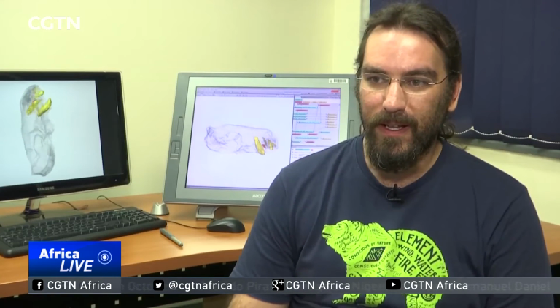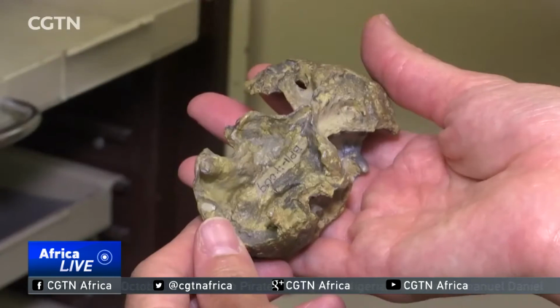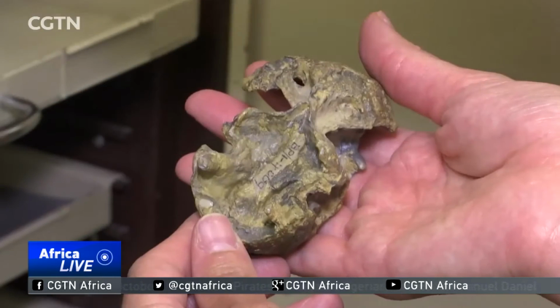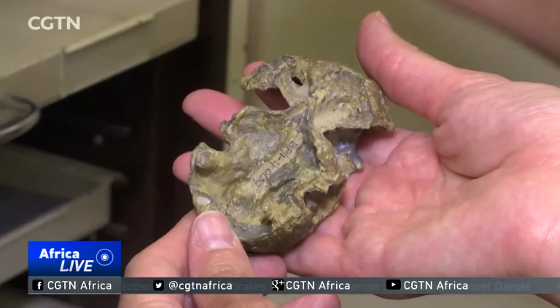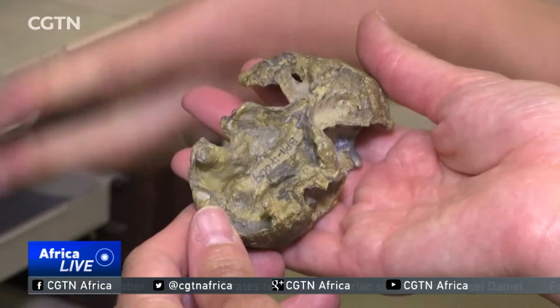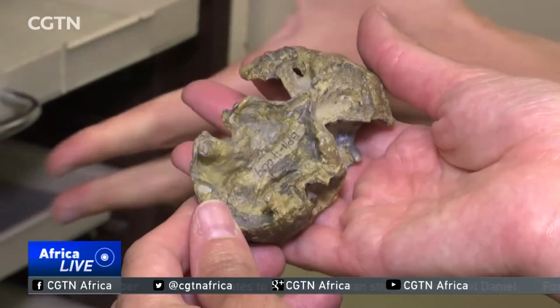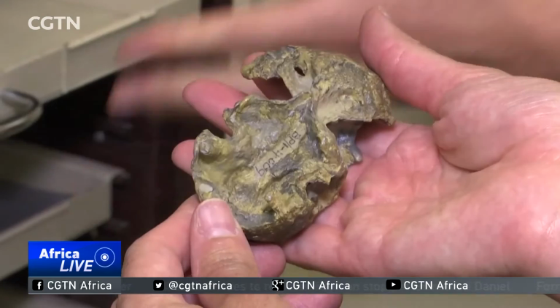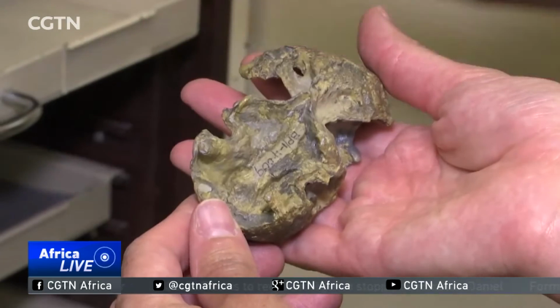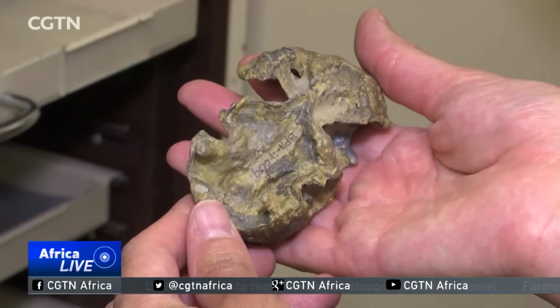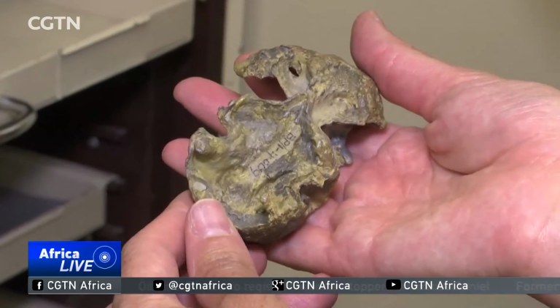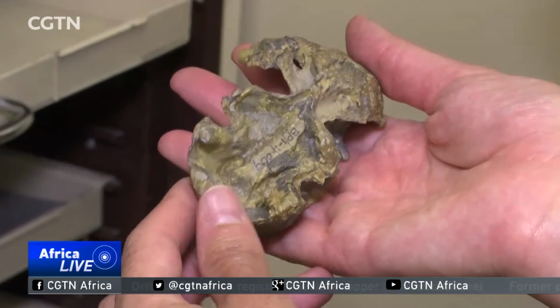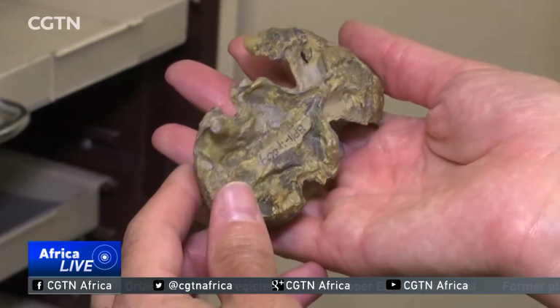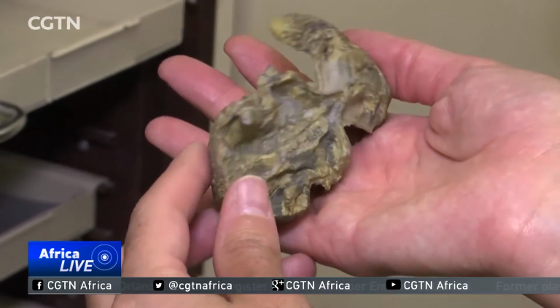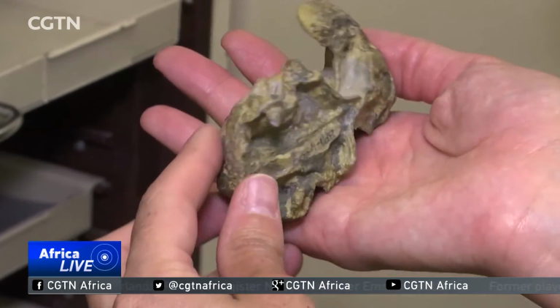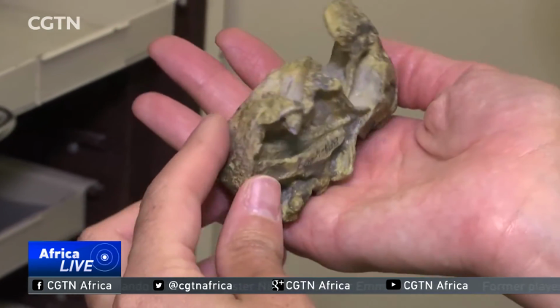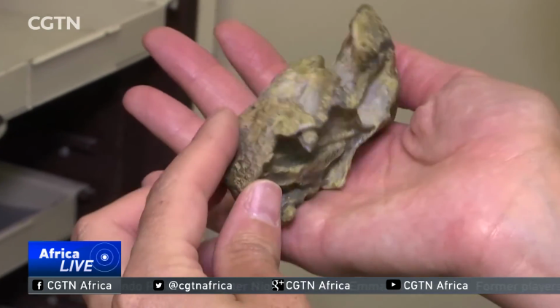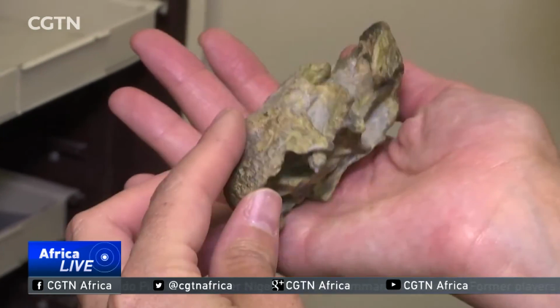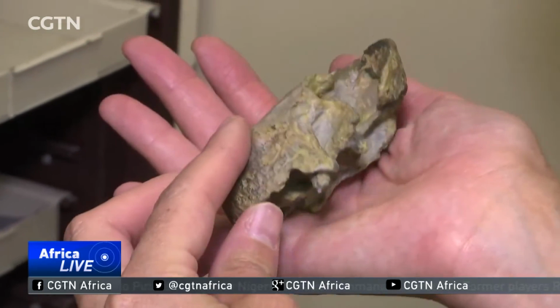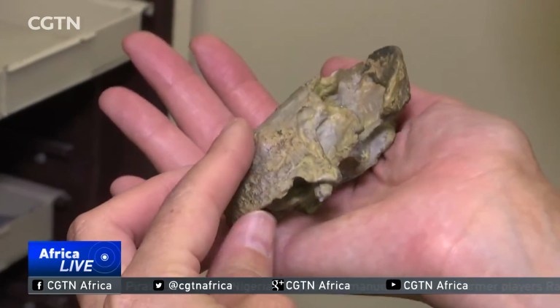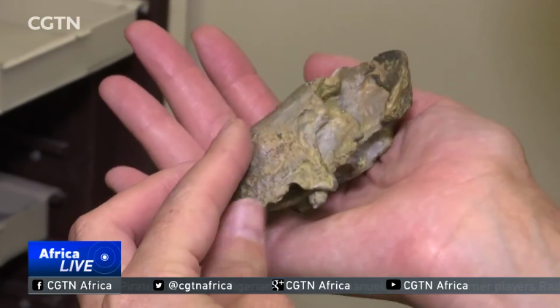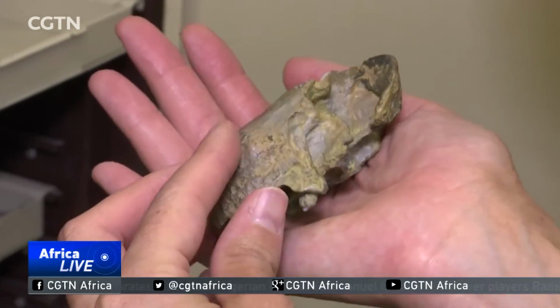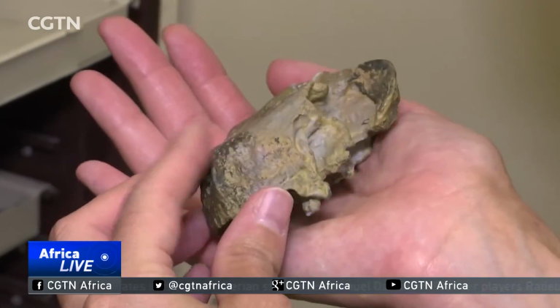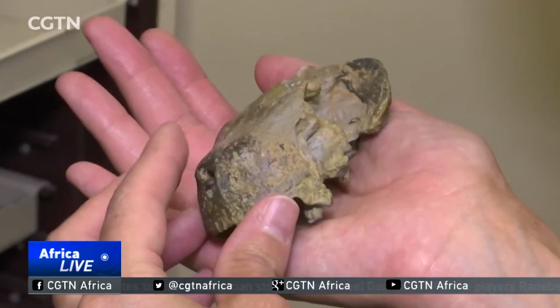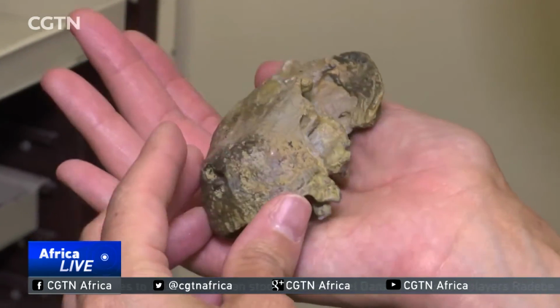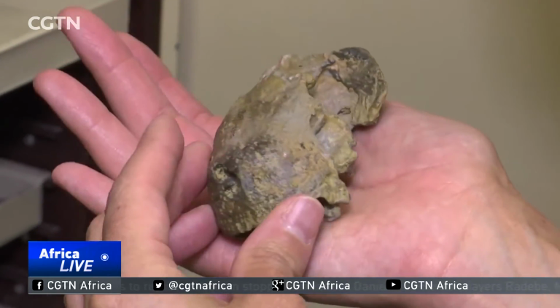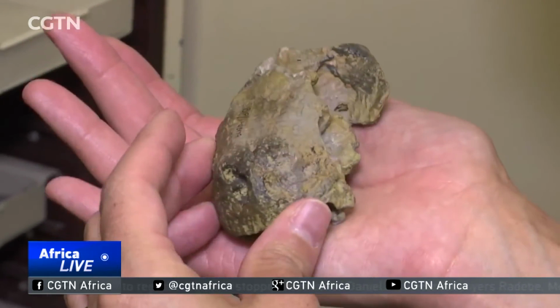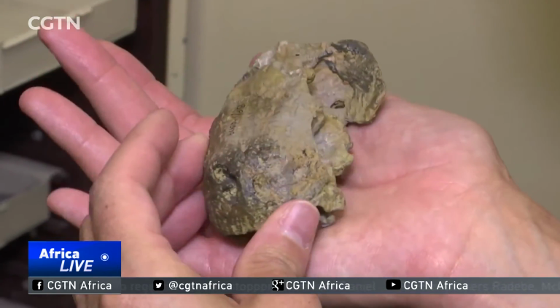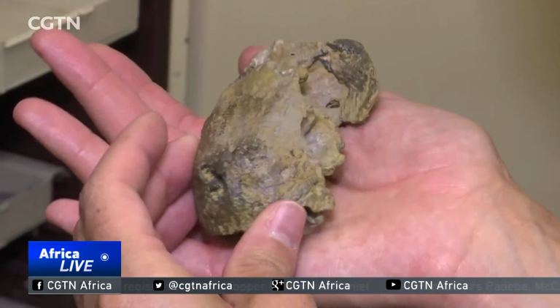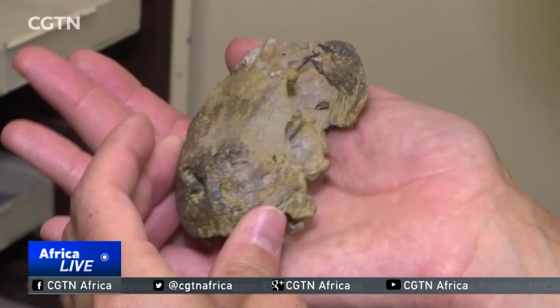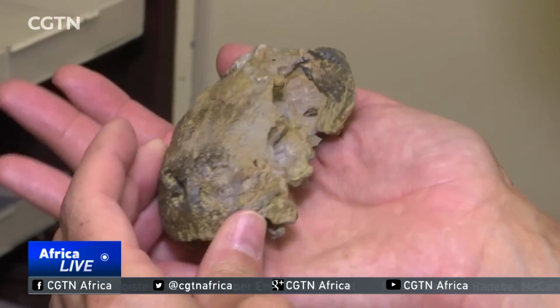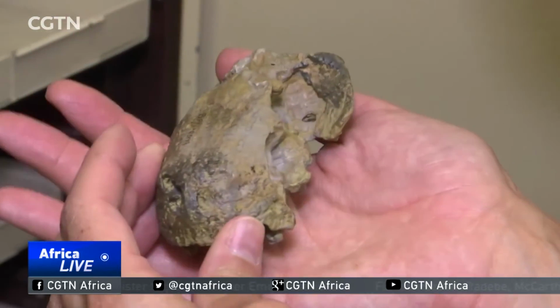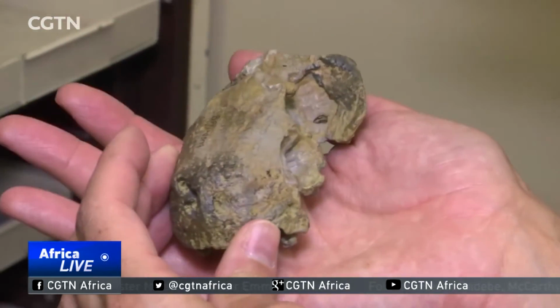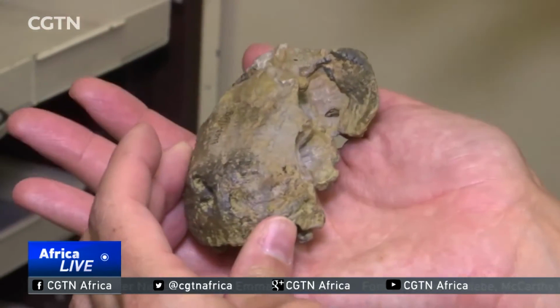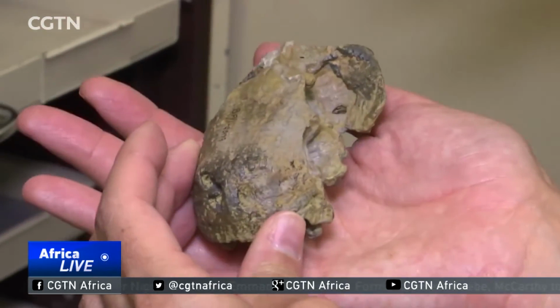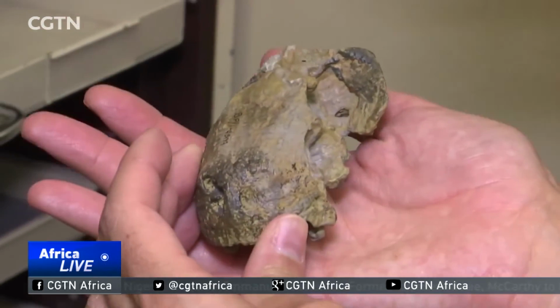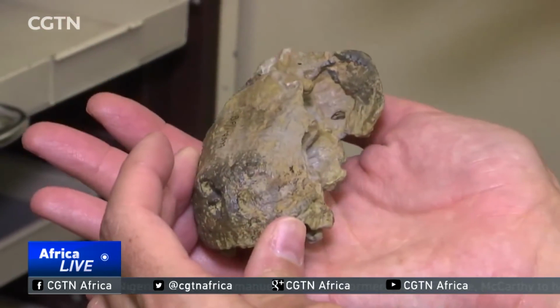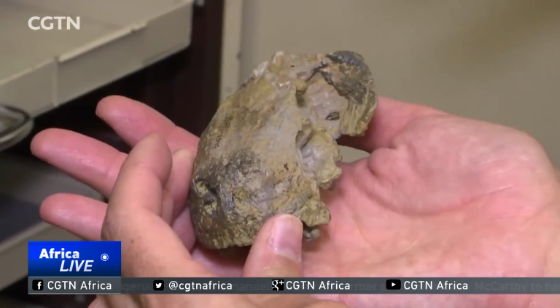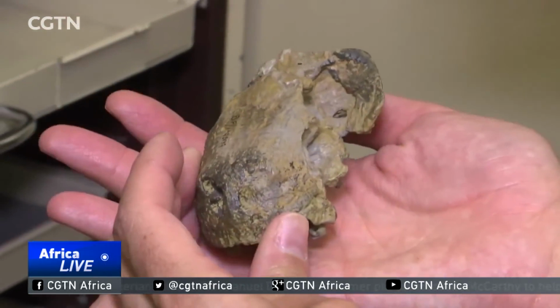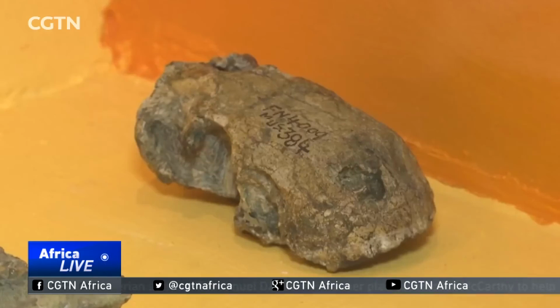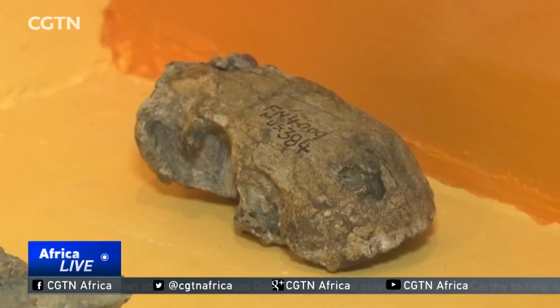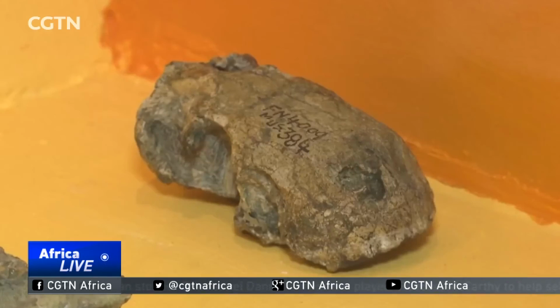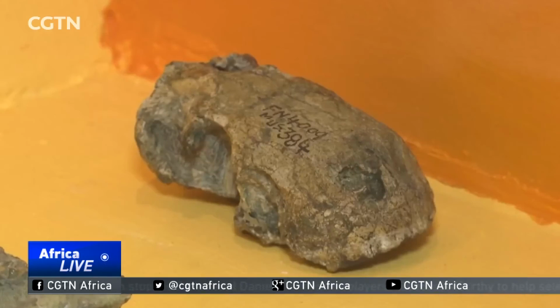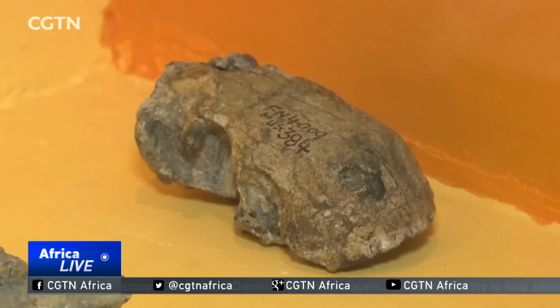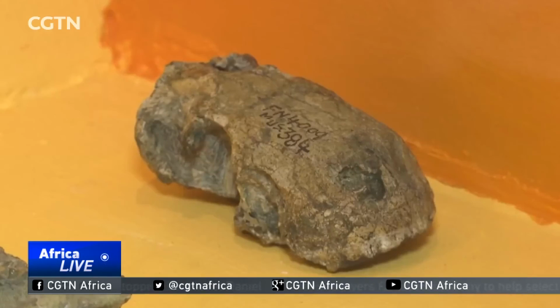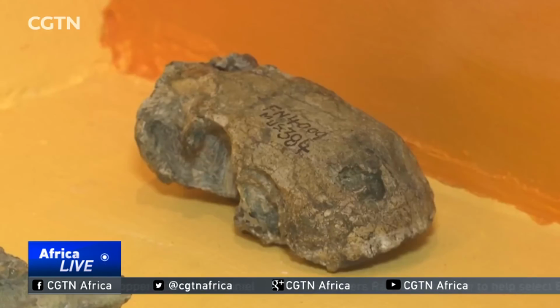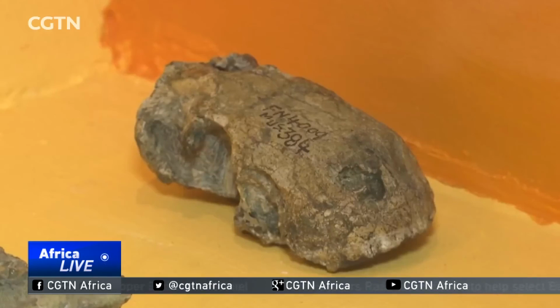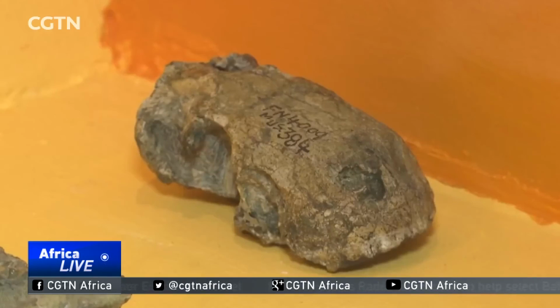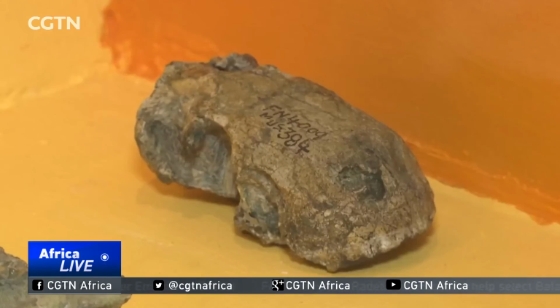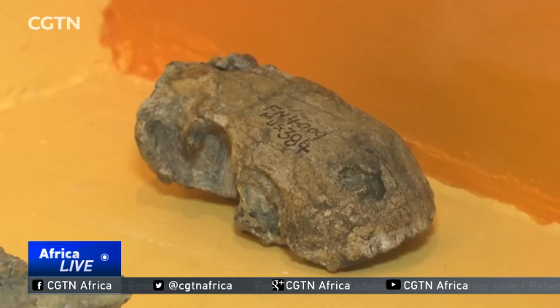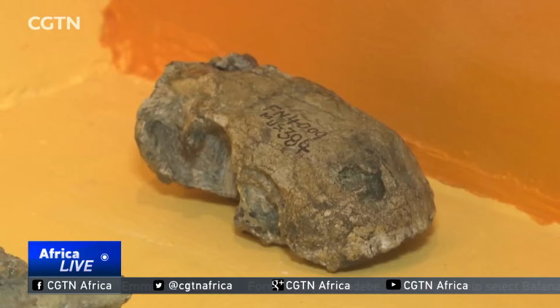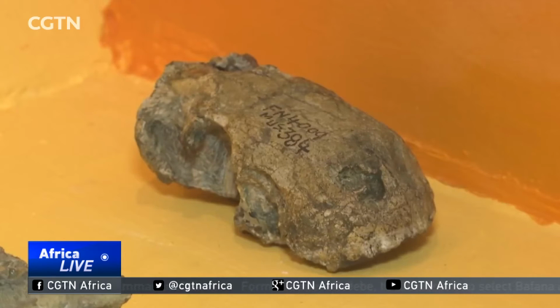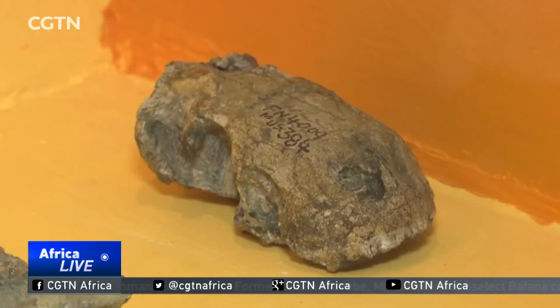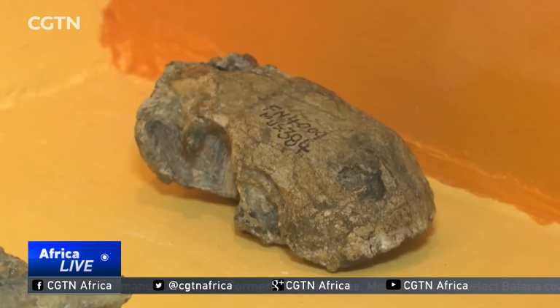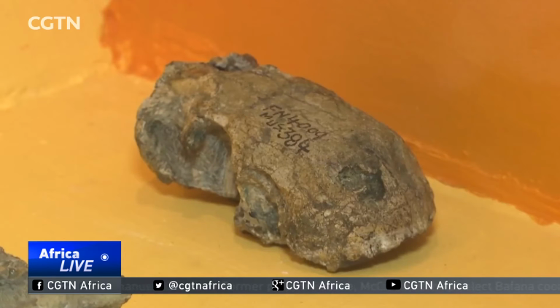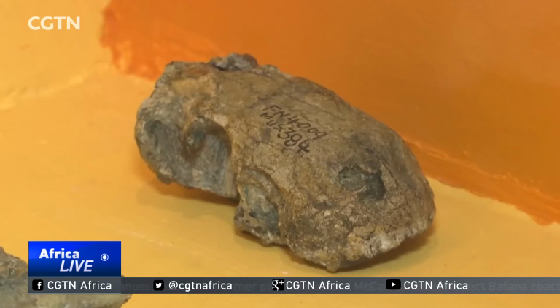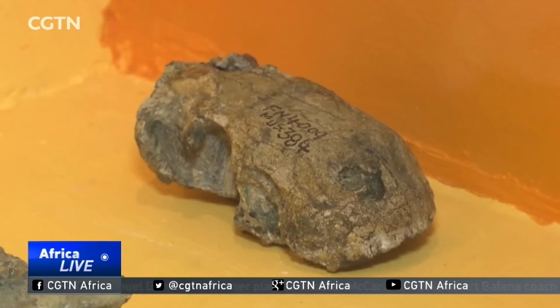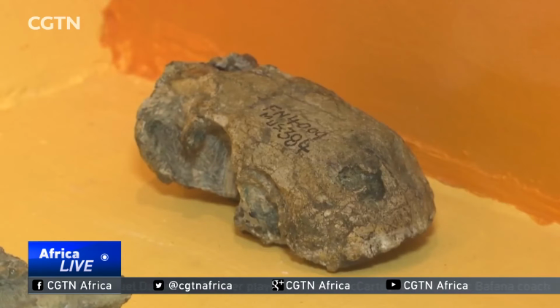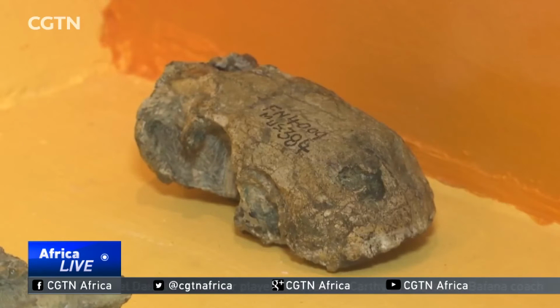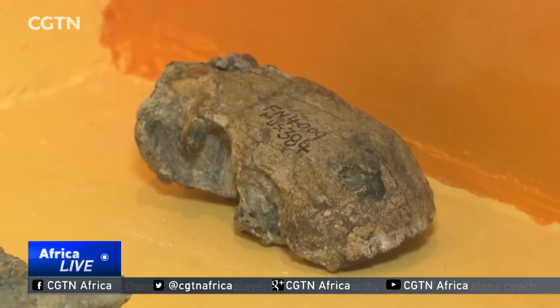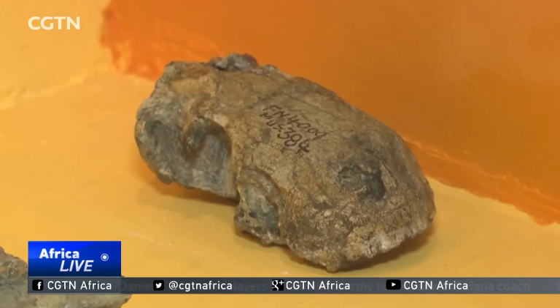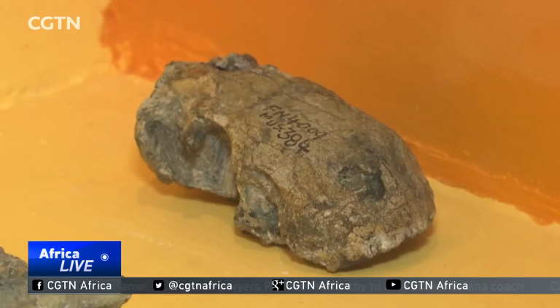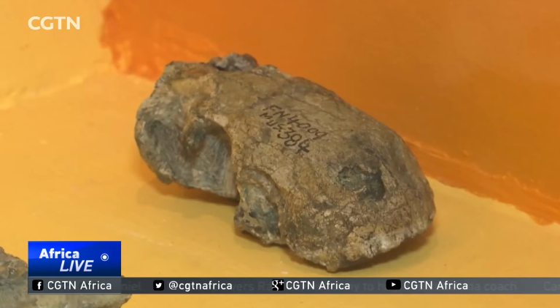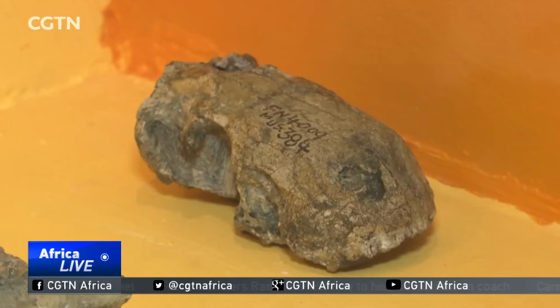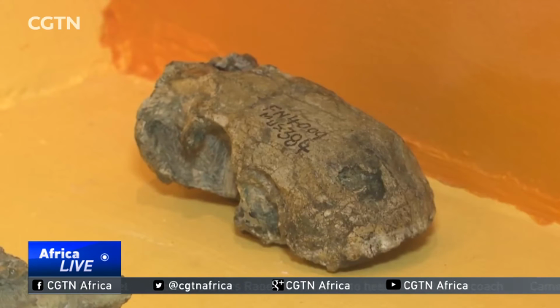Despite a few chips, the Euchambersia is rather well preserved, especially for something that's 255 million years old.